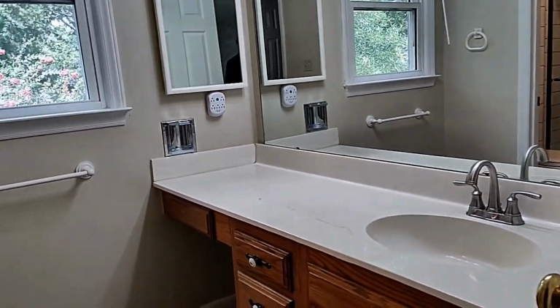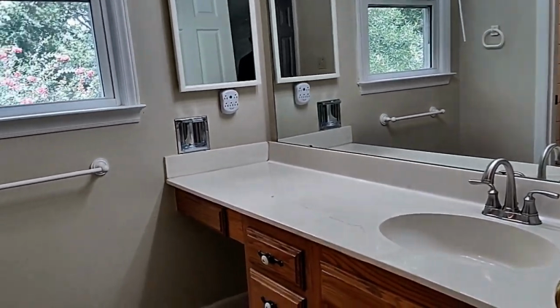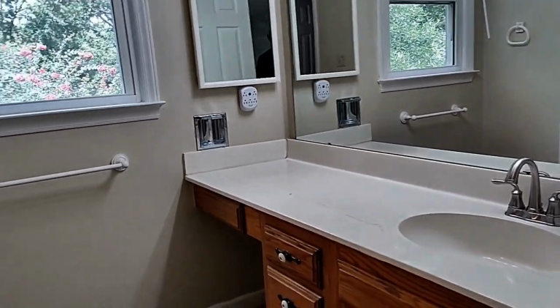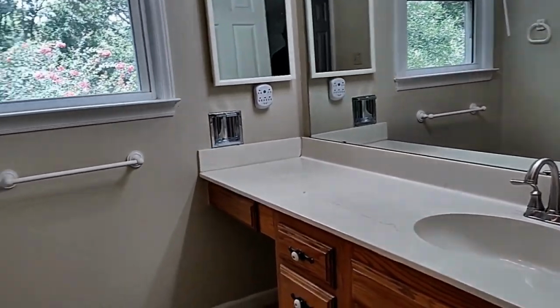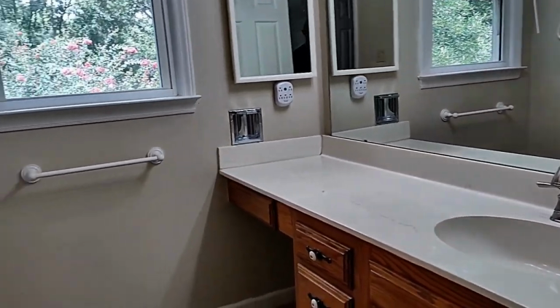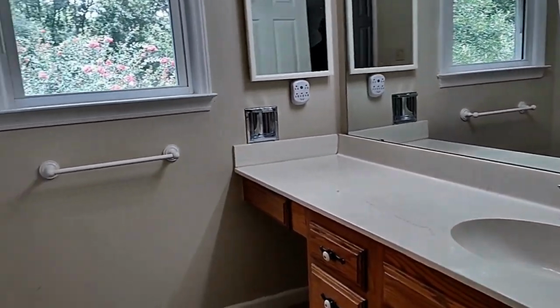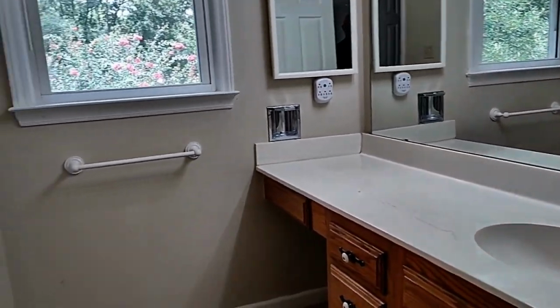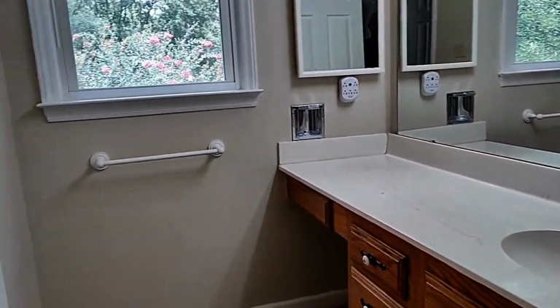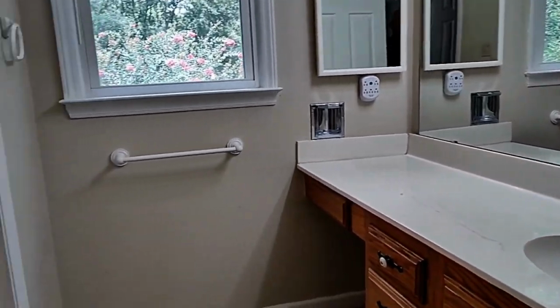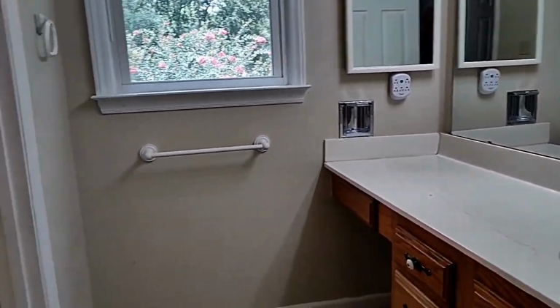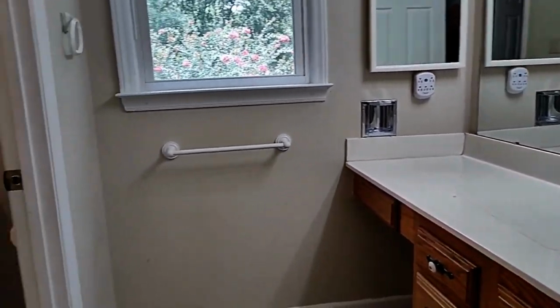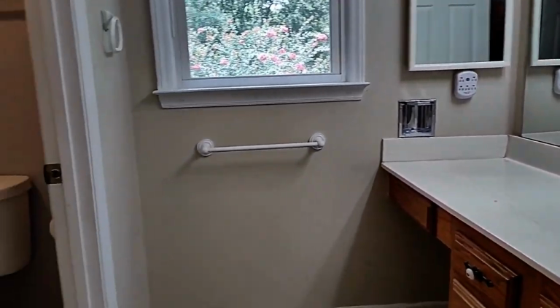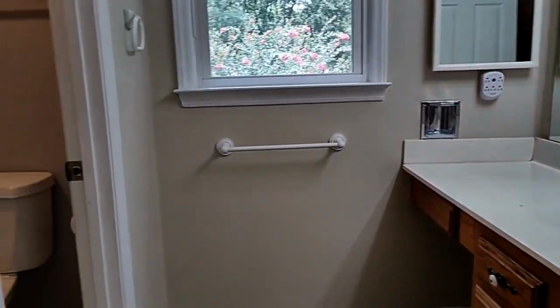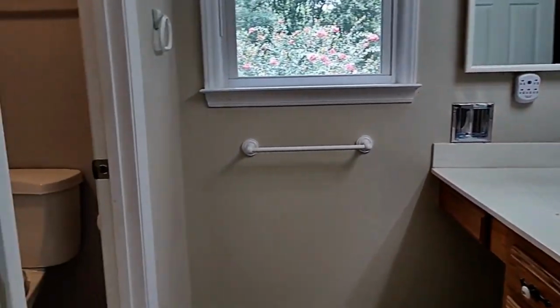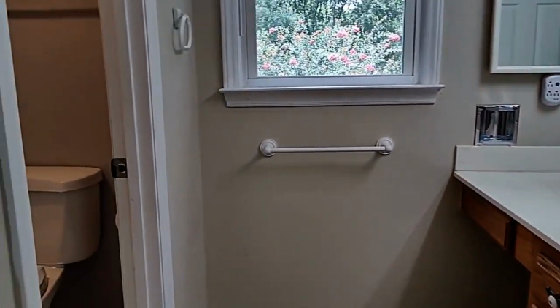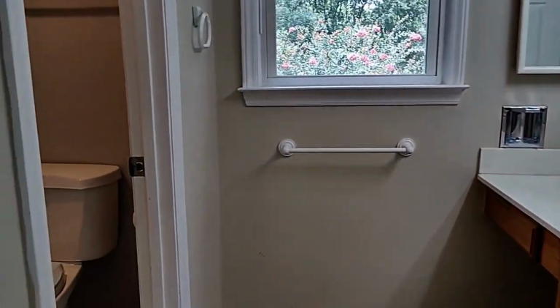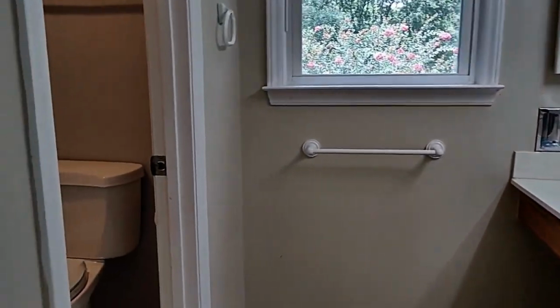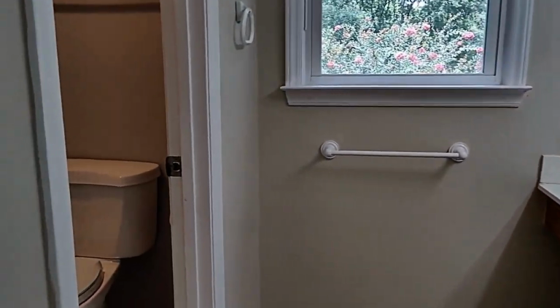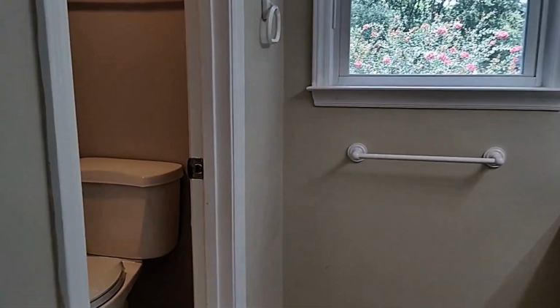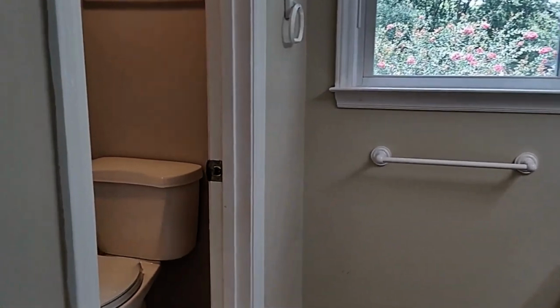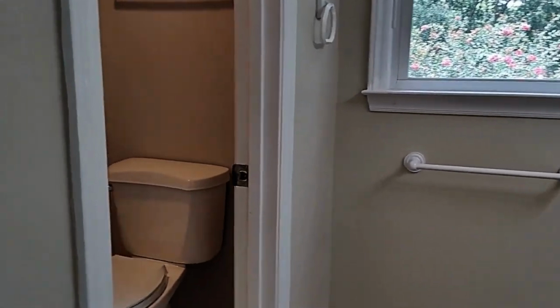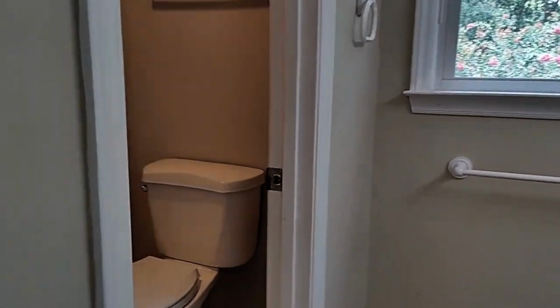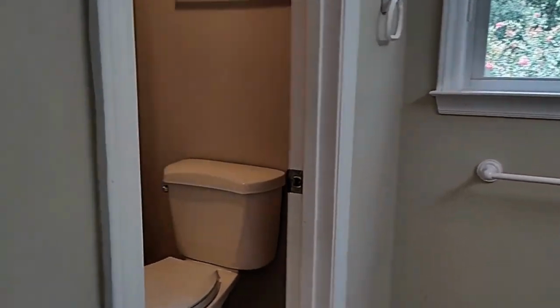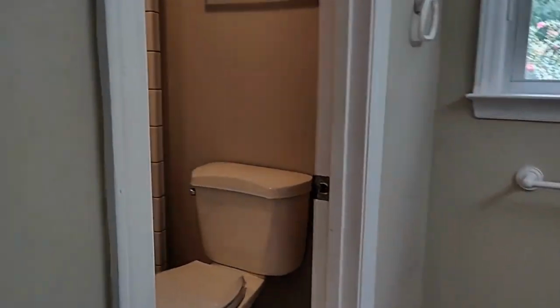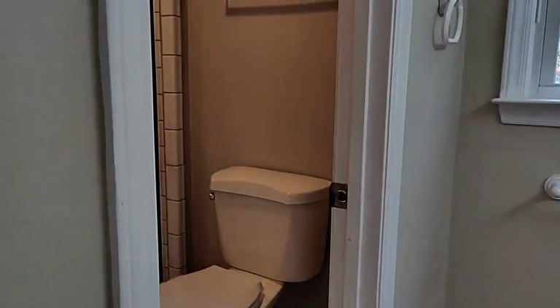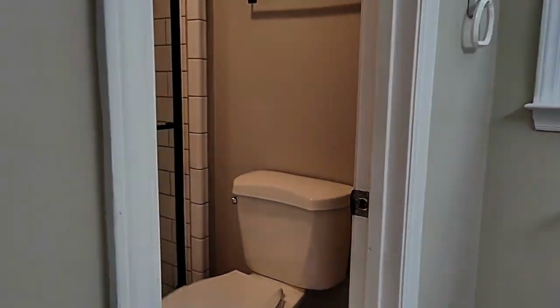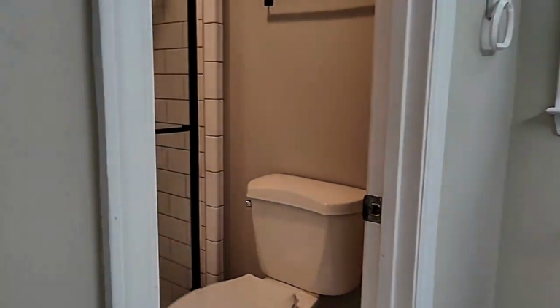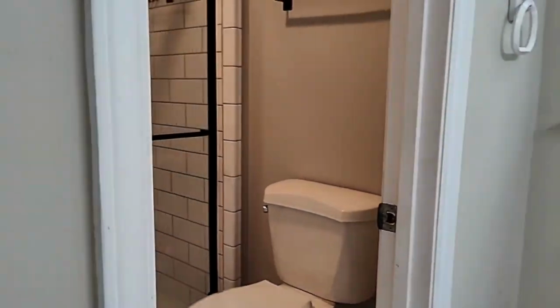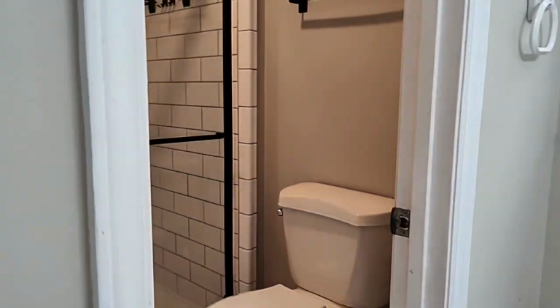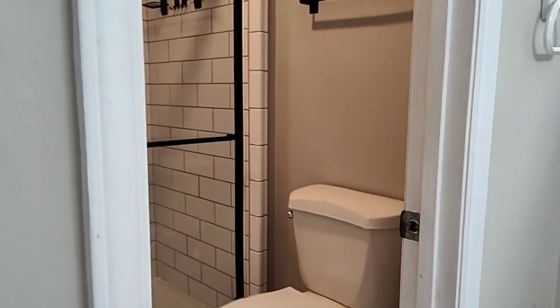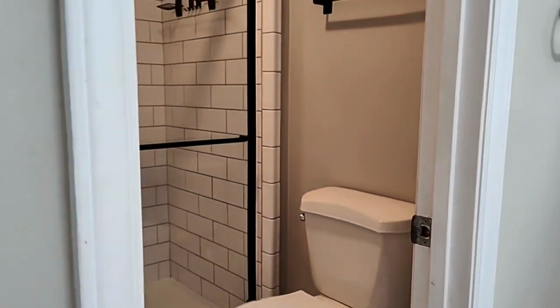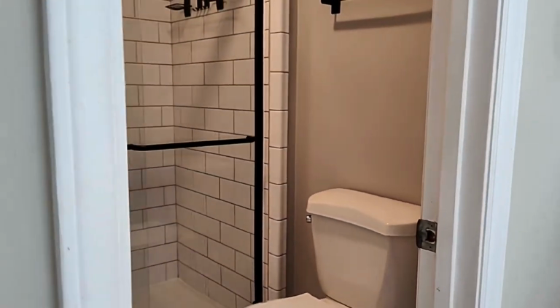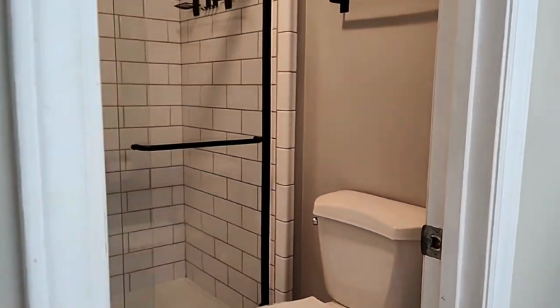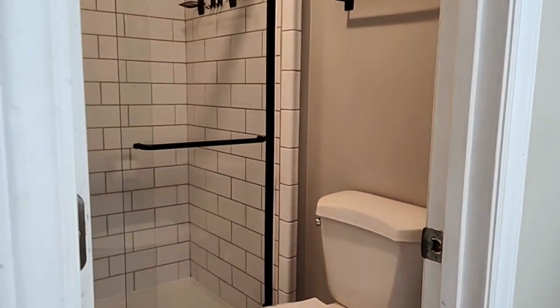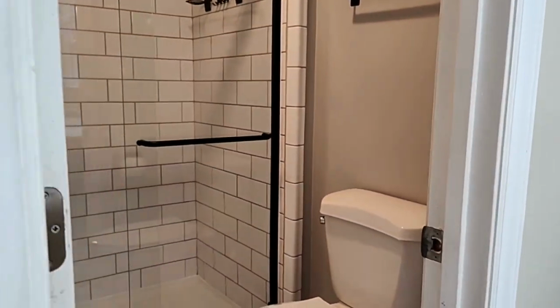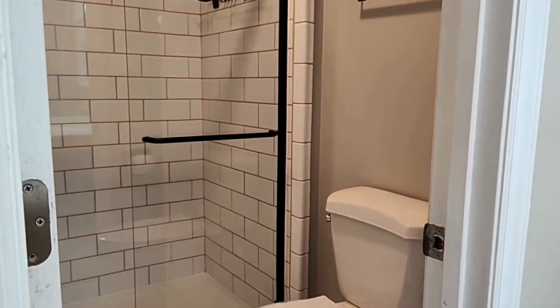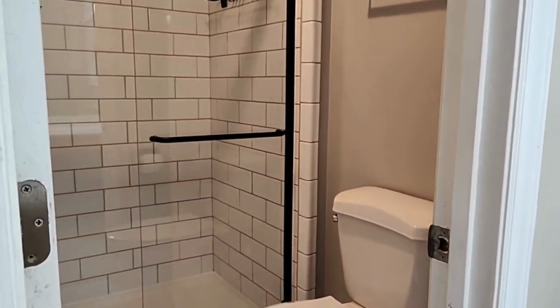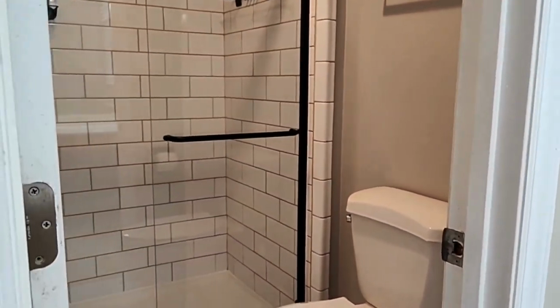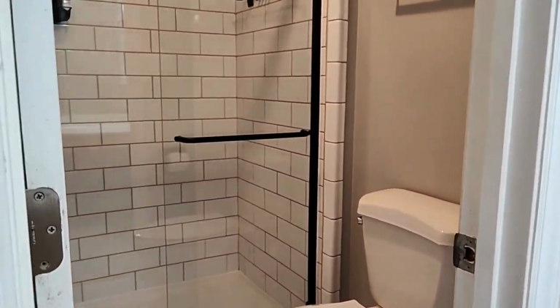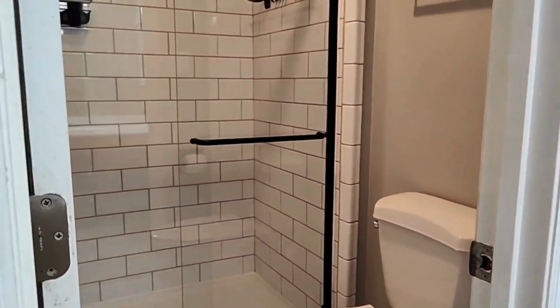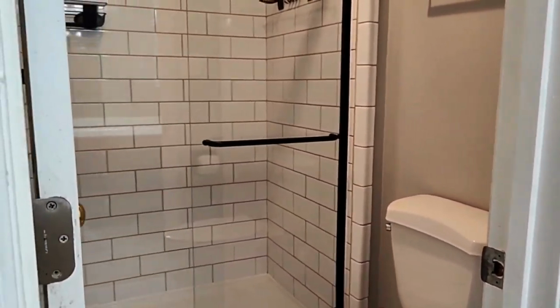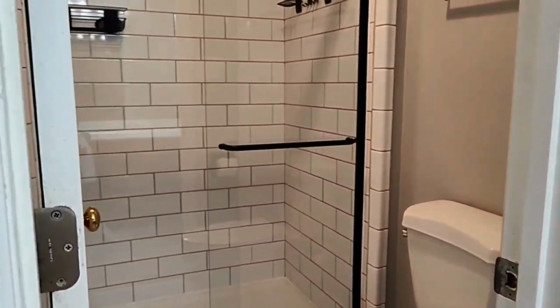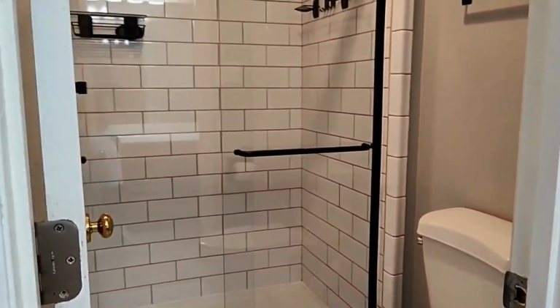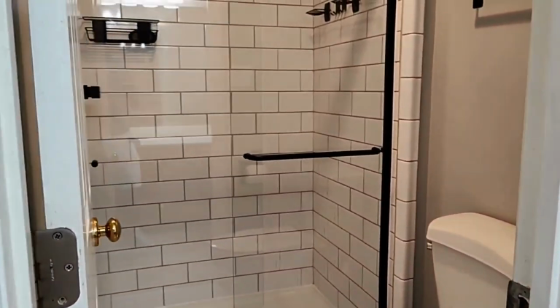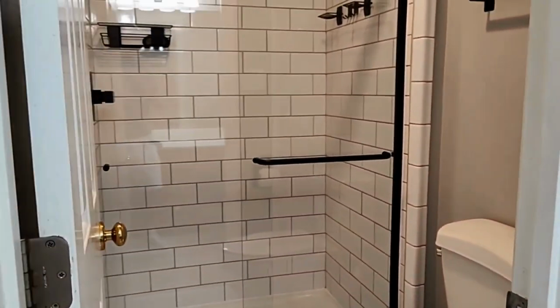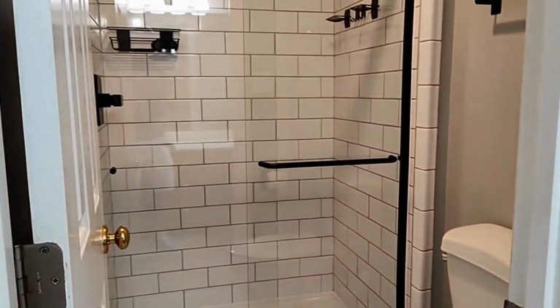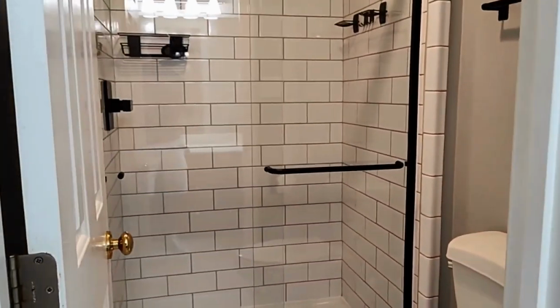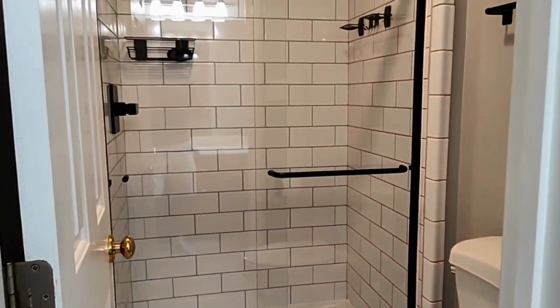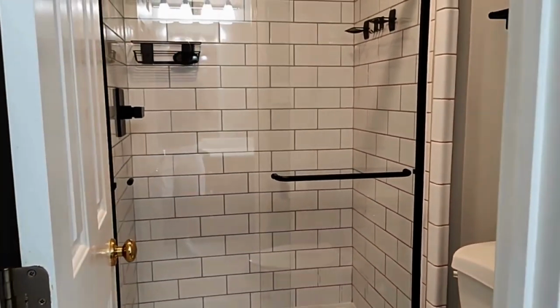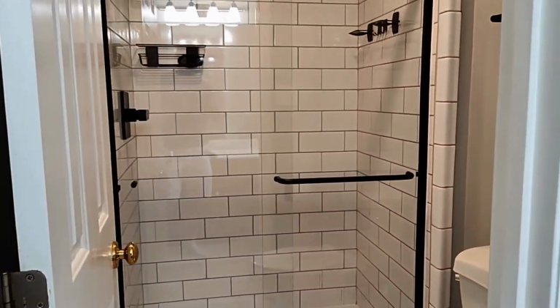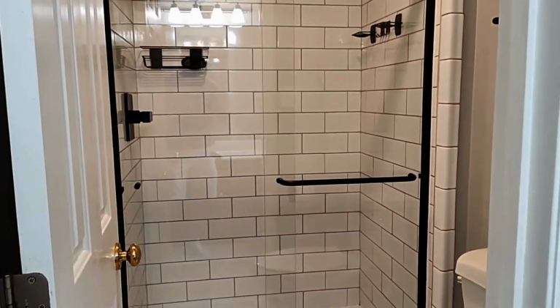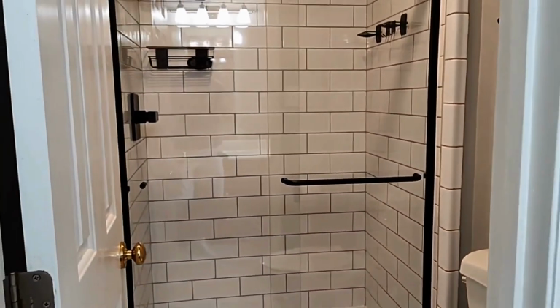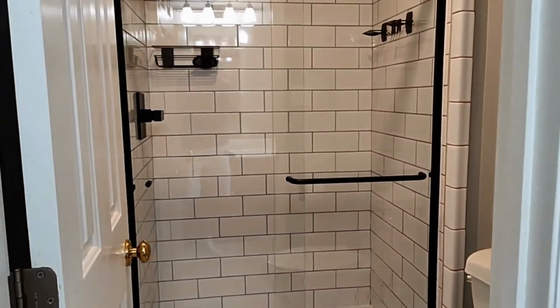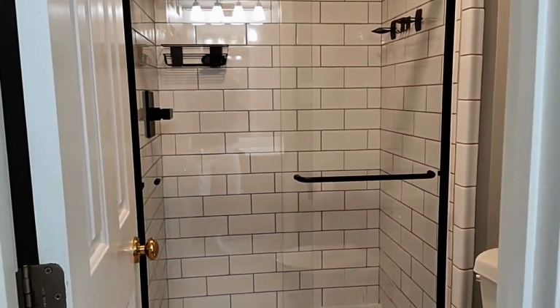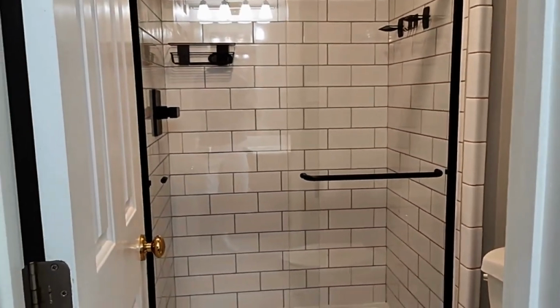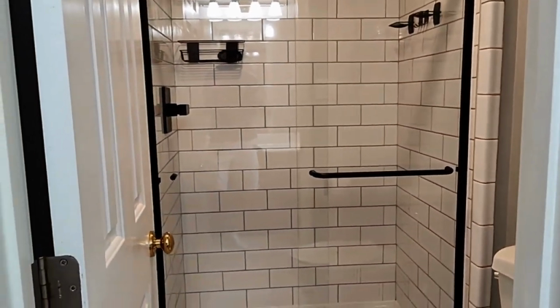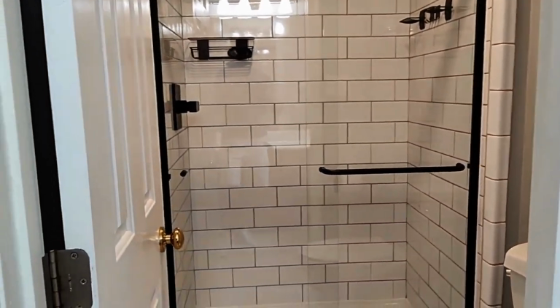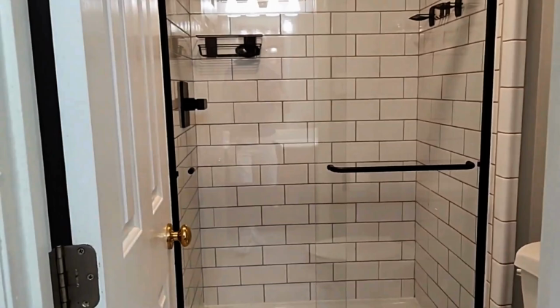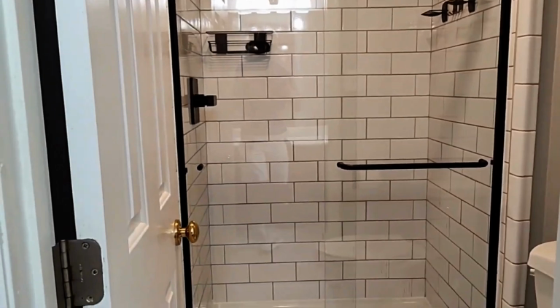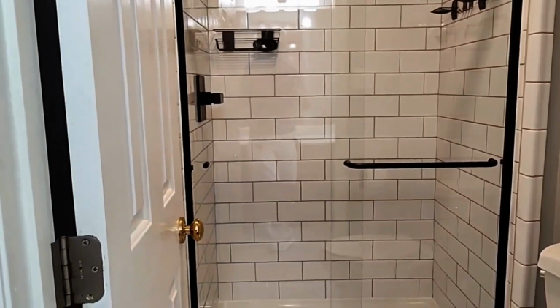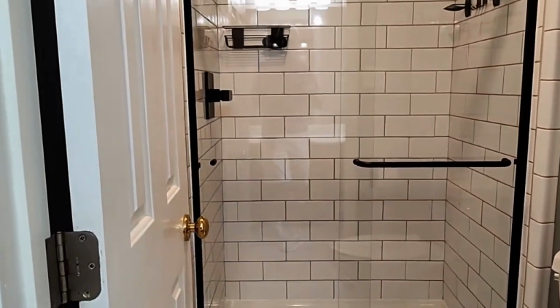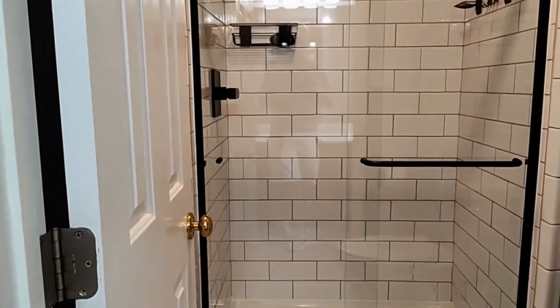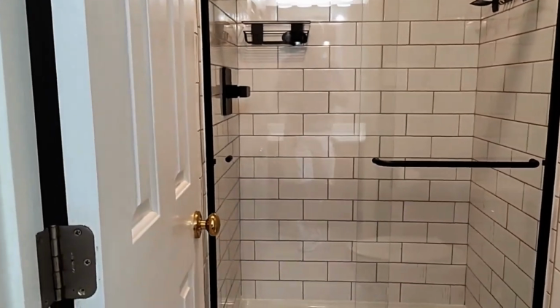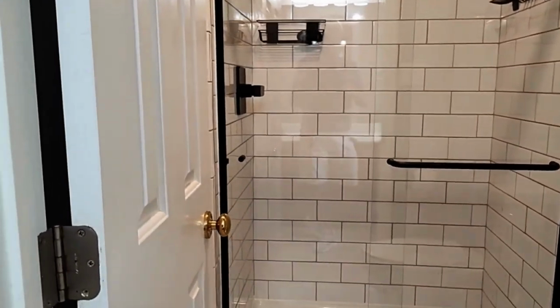This bathroom has a stand-up shower, beautifully tiled as well.